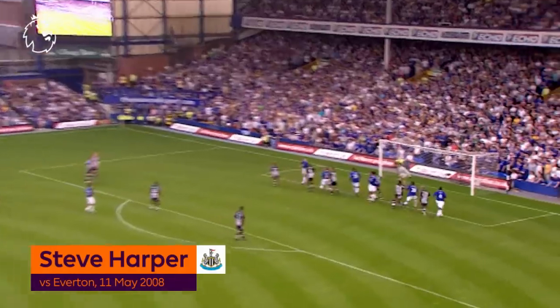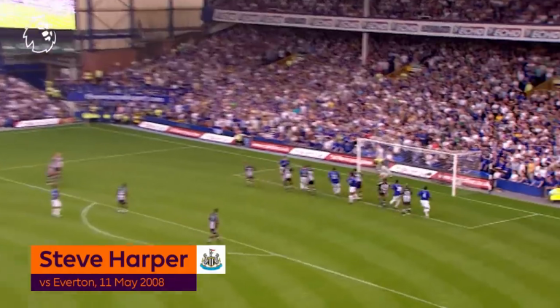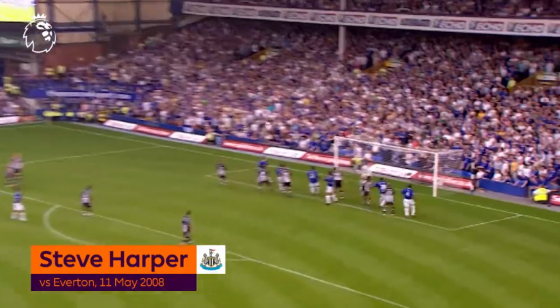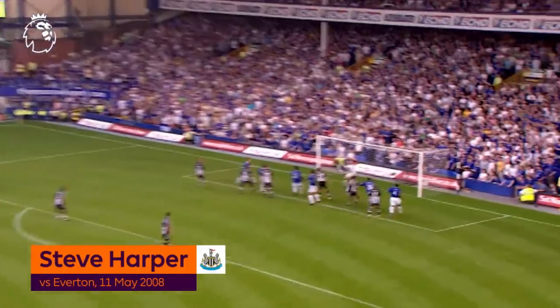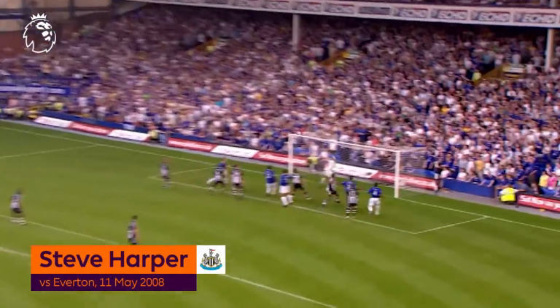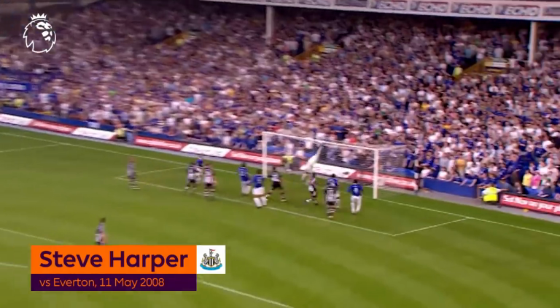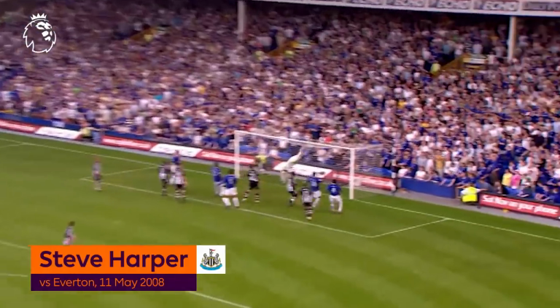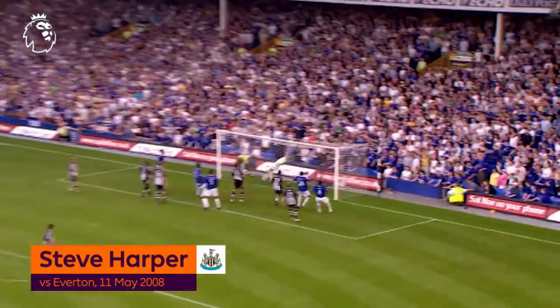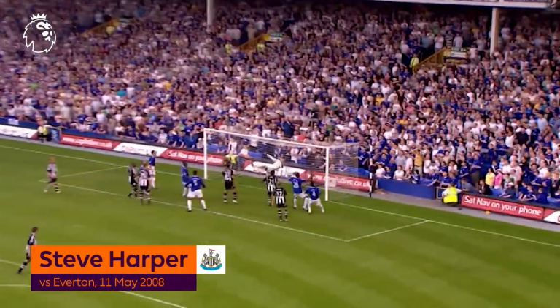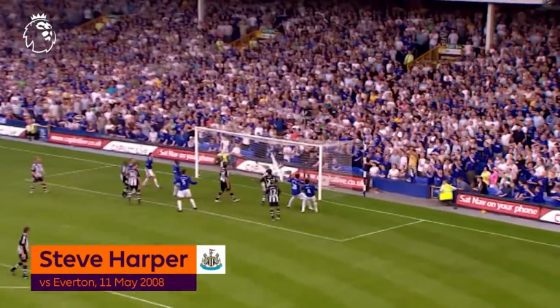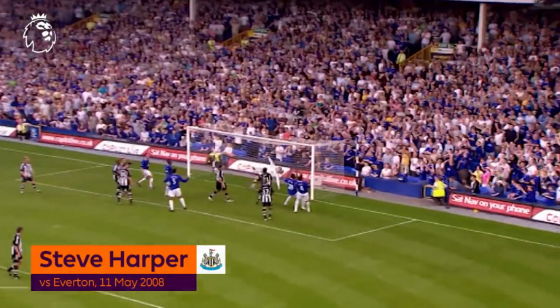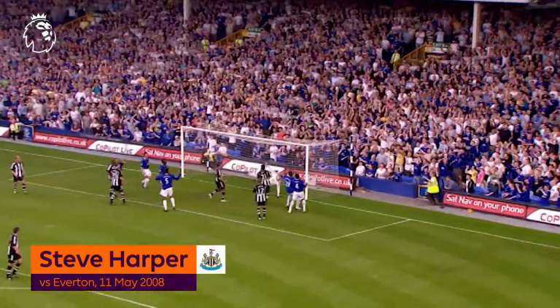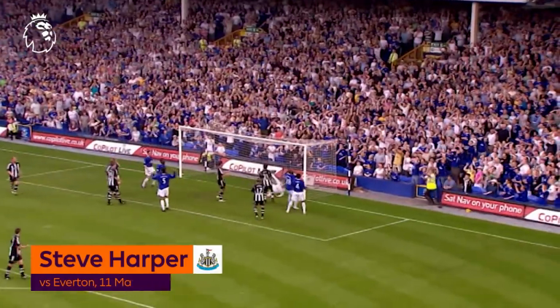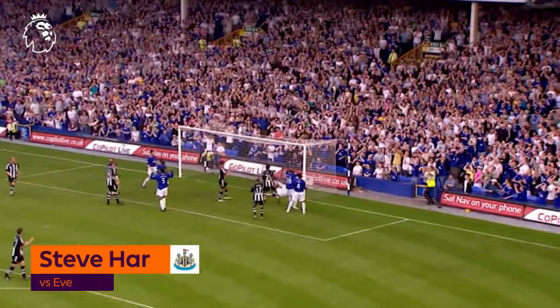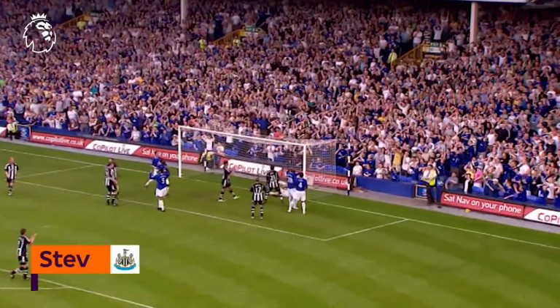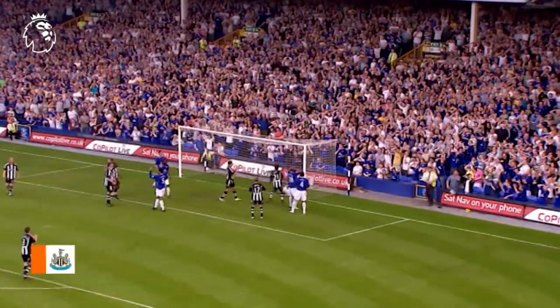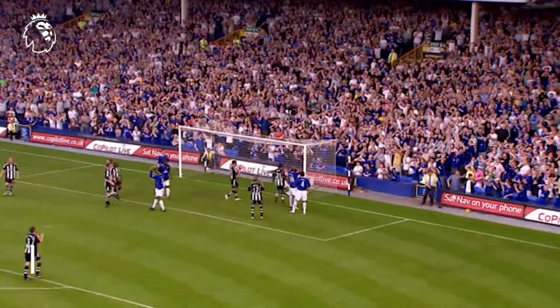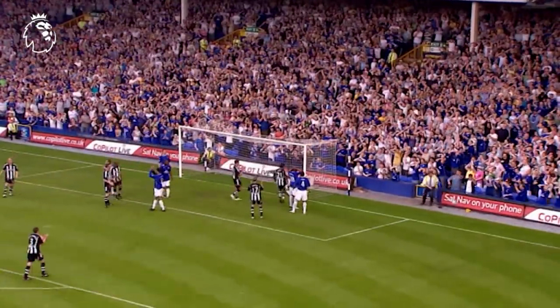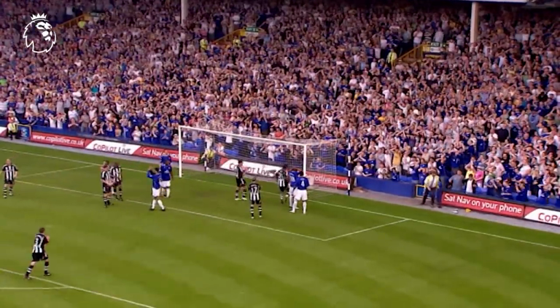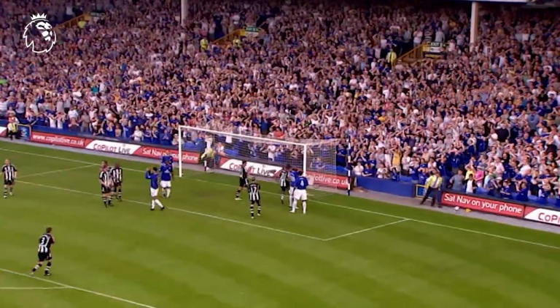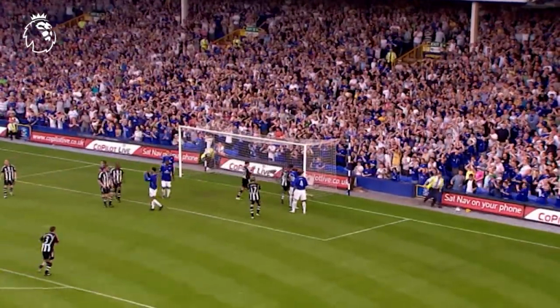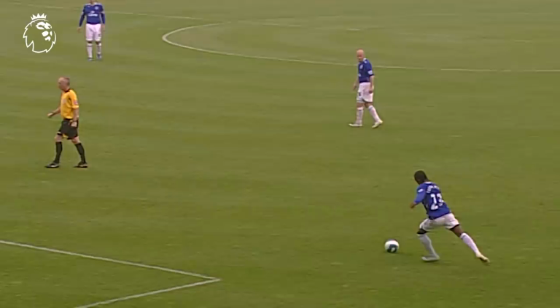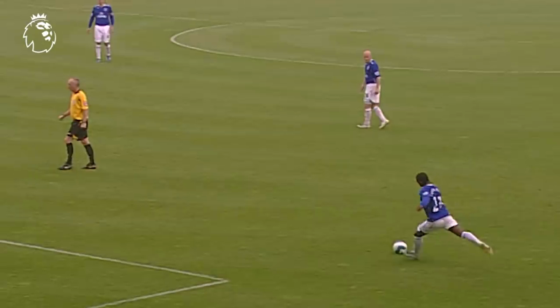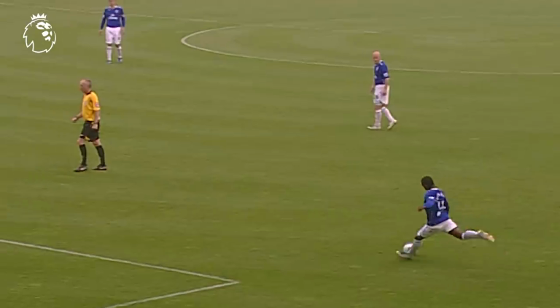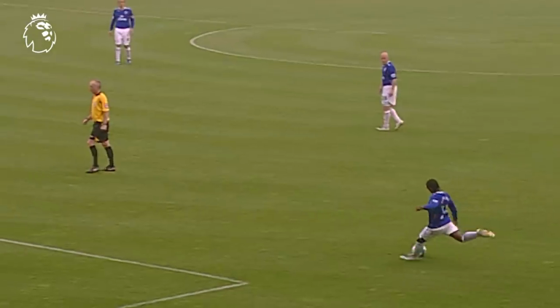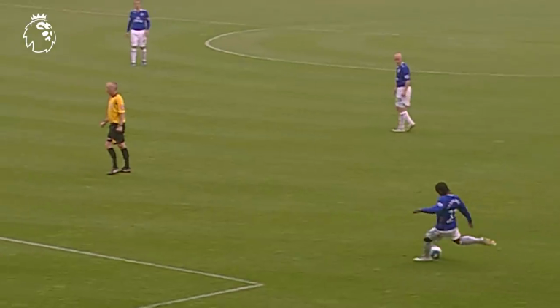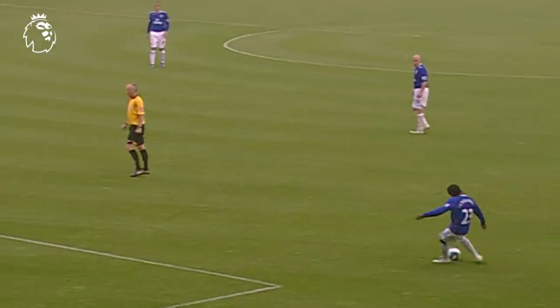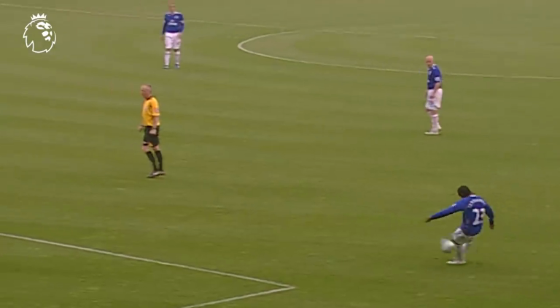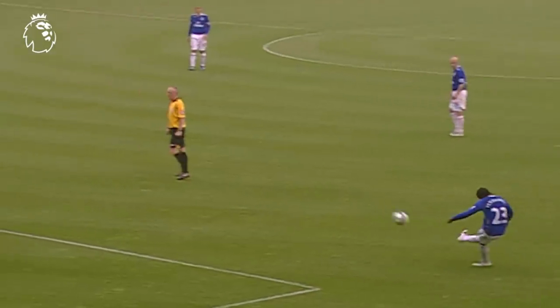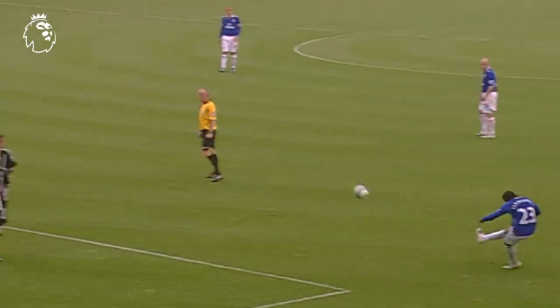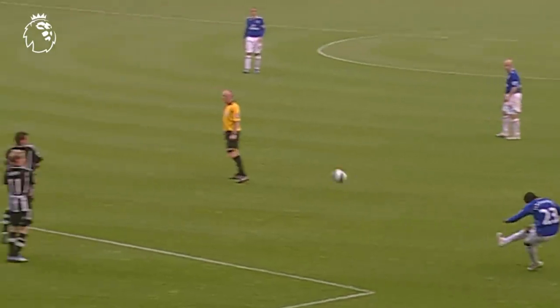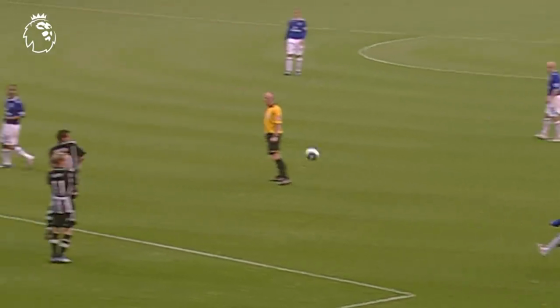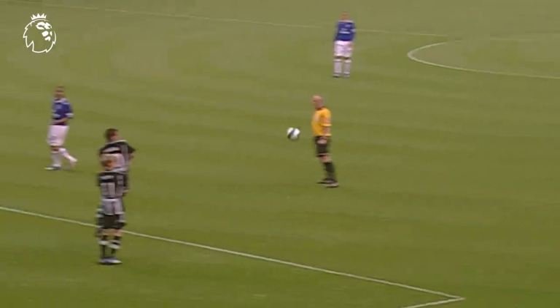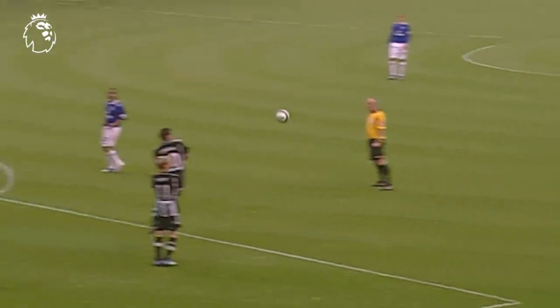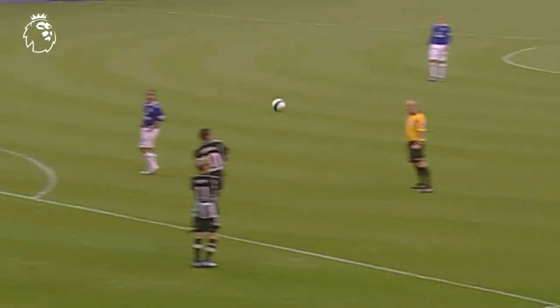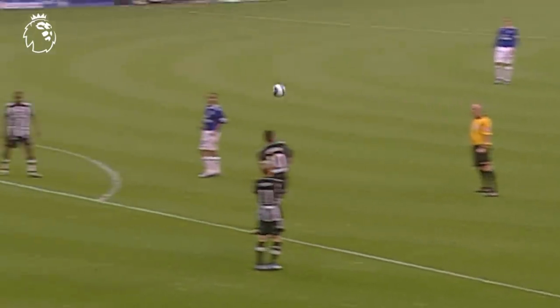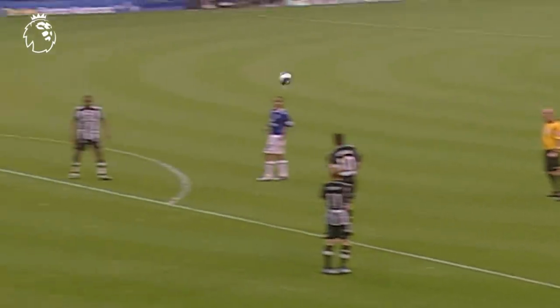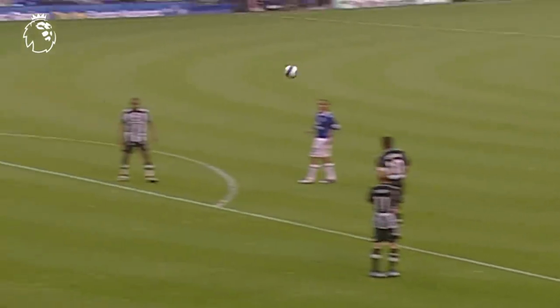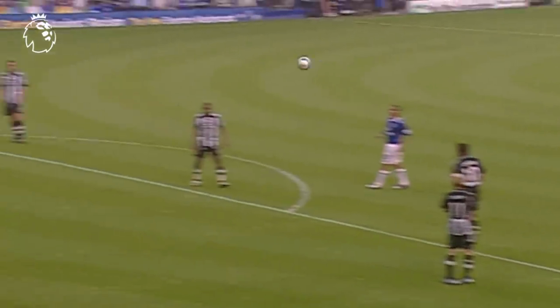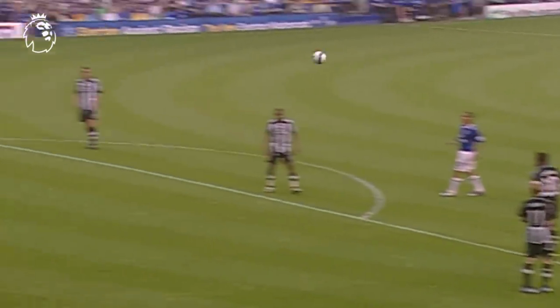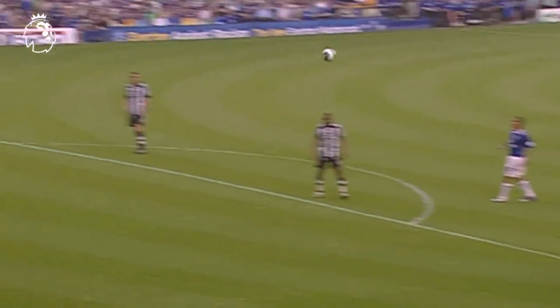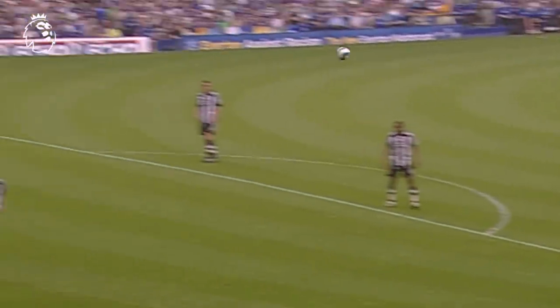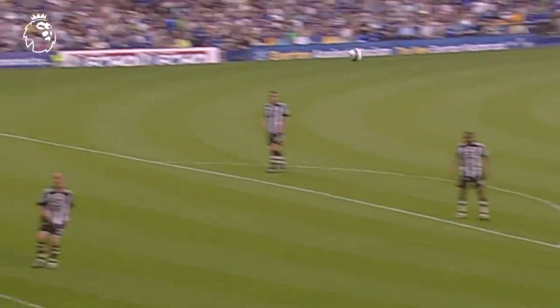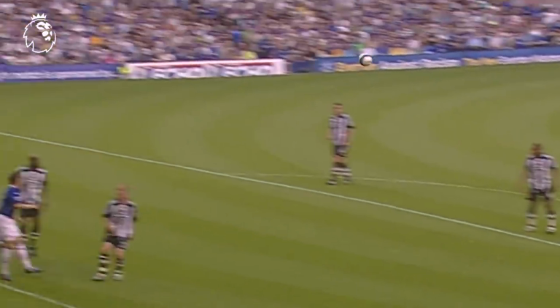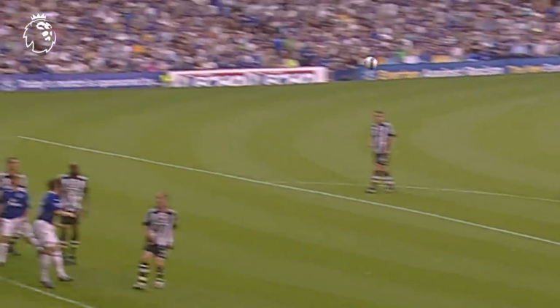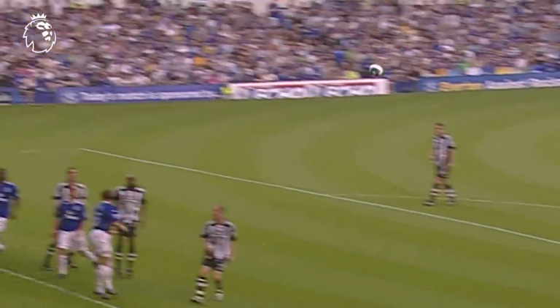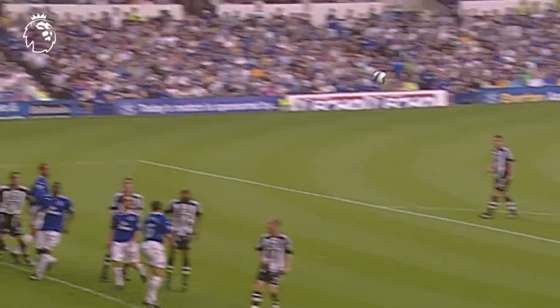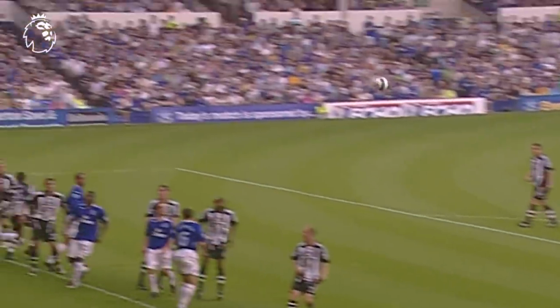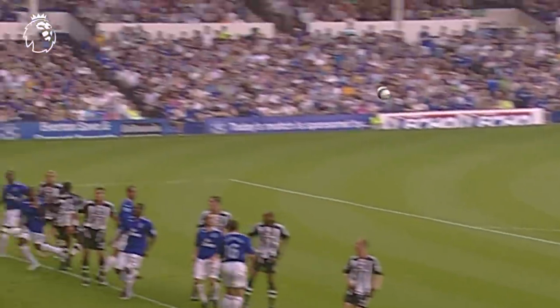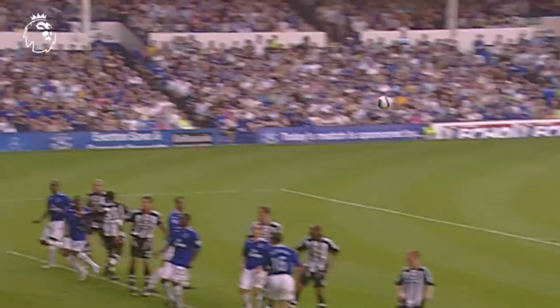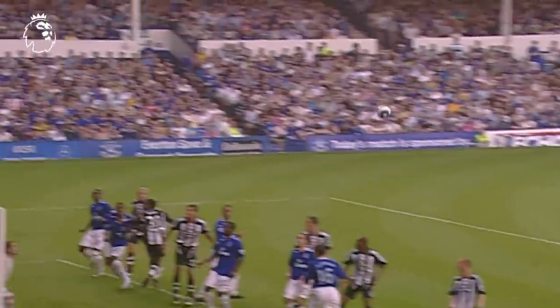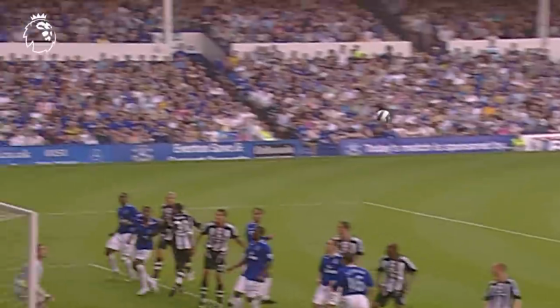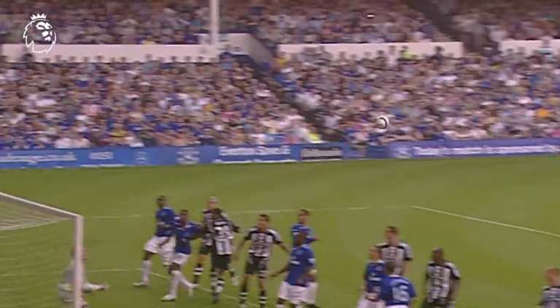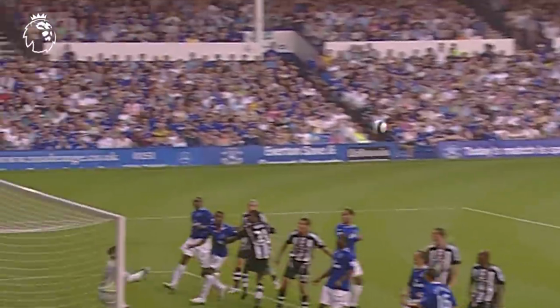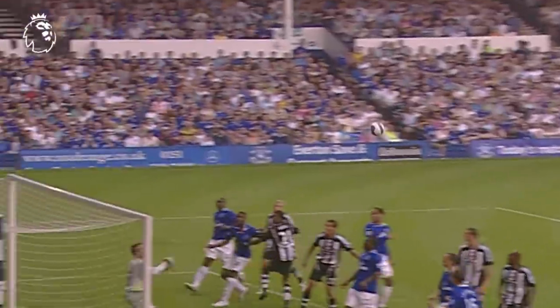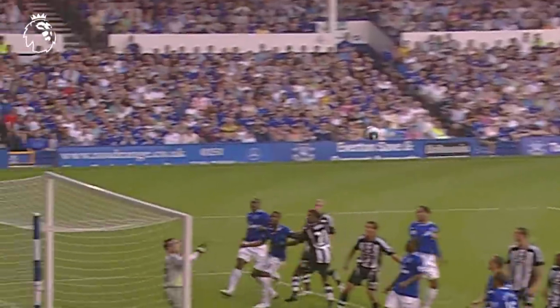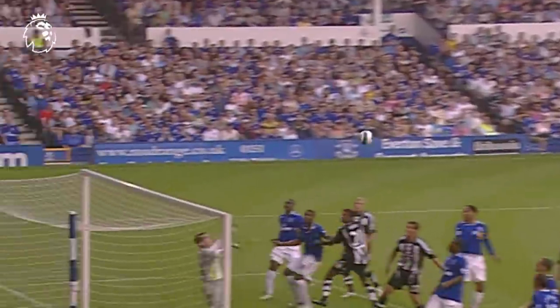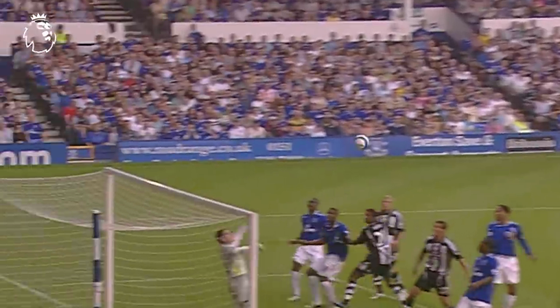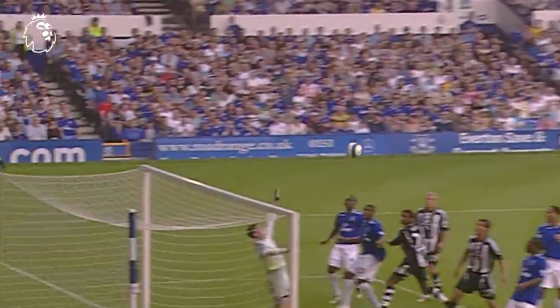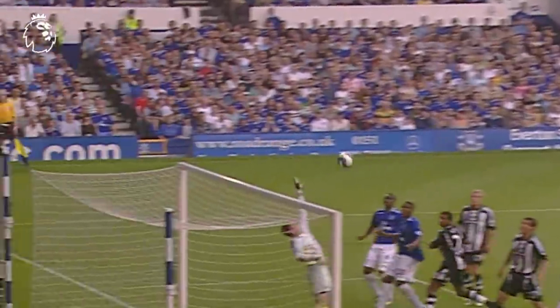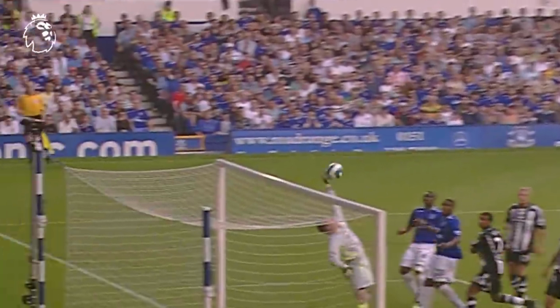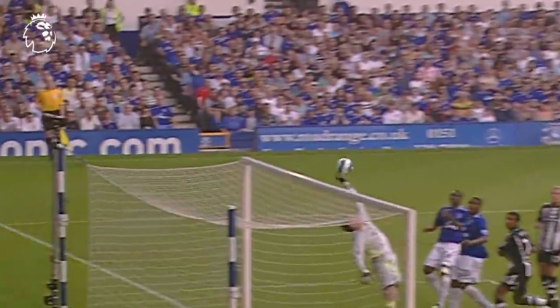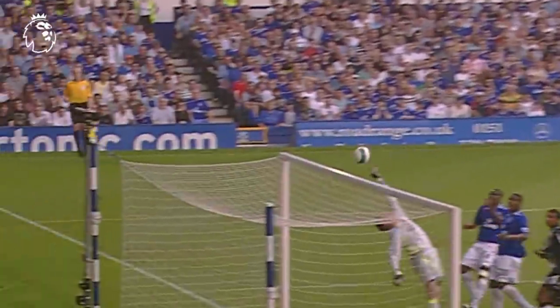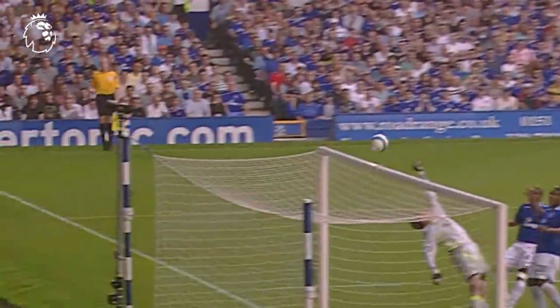Fernandes to deliver. Again it's dangerous and again it's brilliant from Steve Harper. He had to move his feet very quickly because that's going to the top corner.